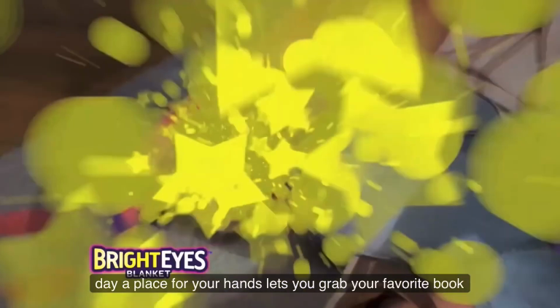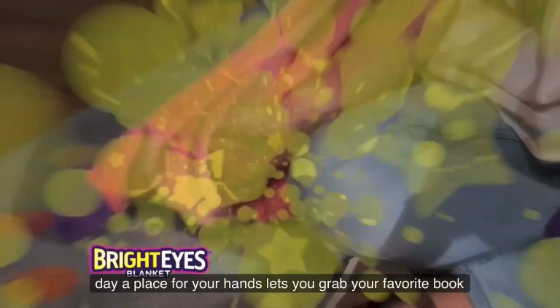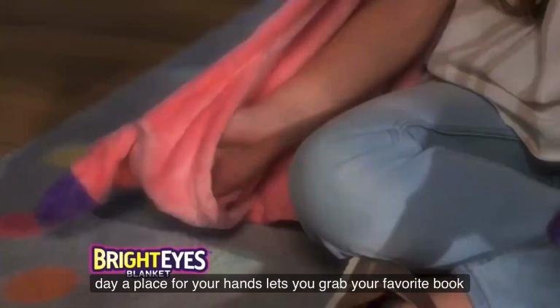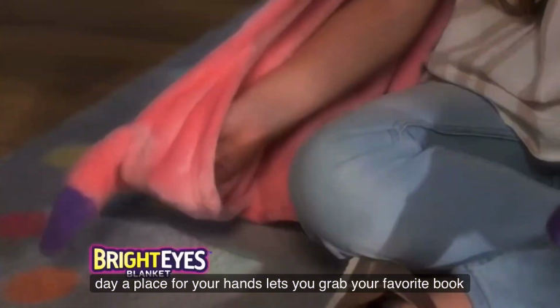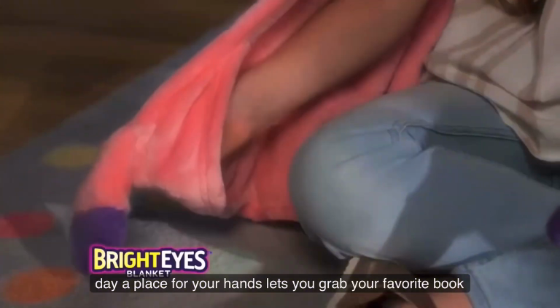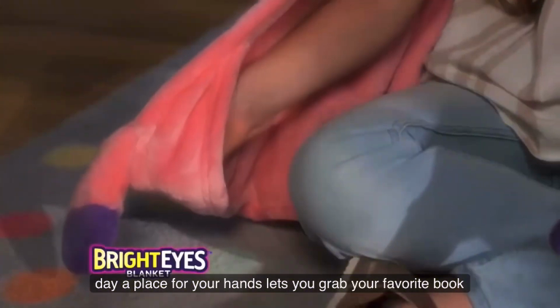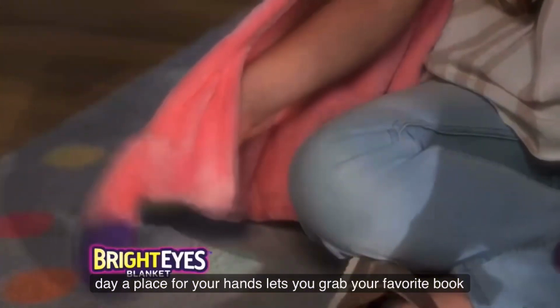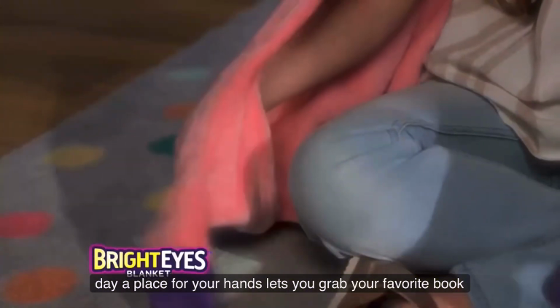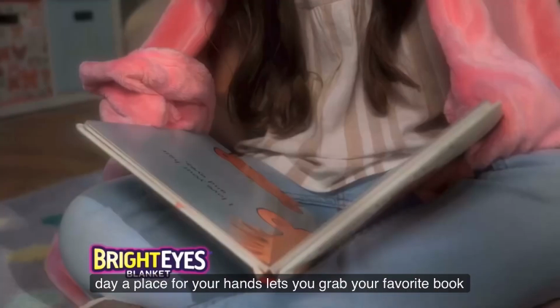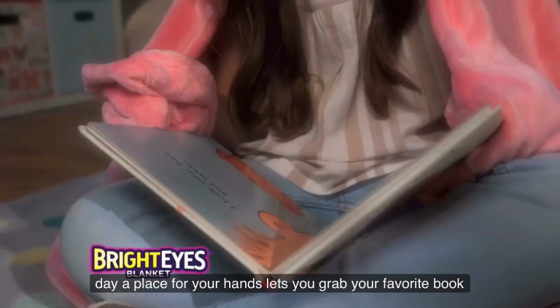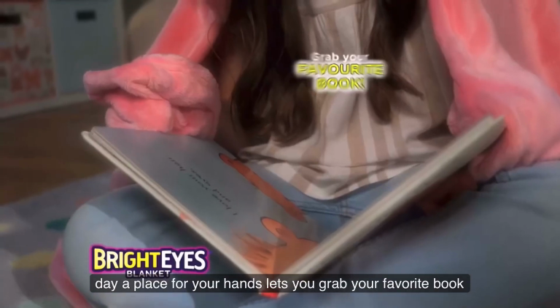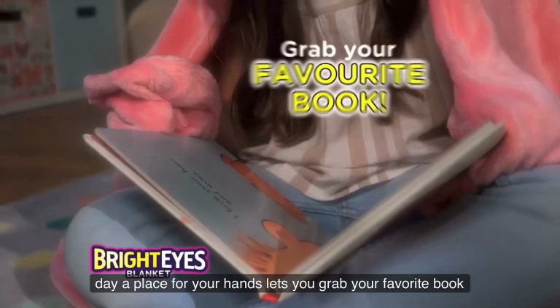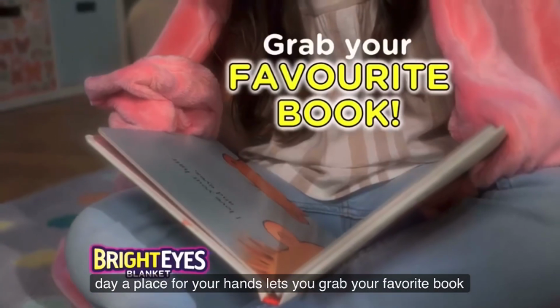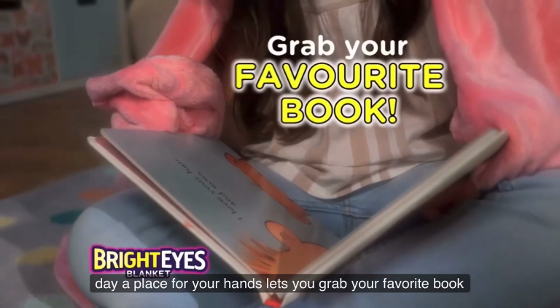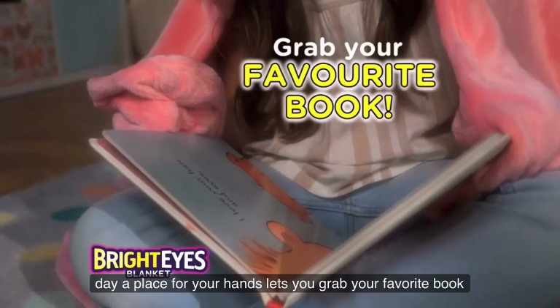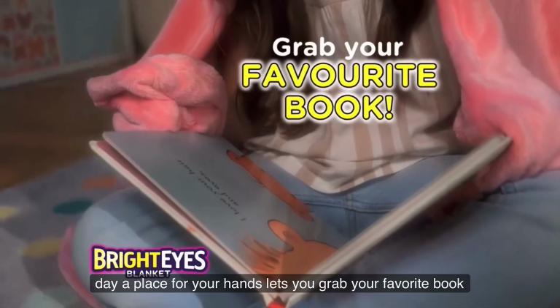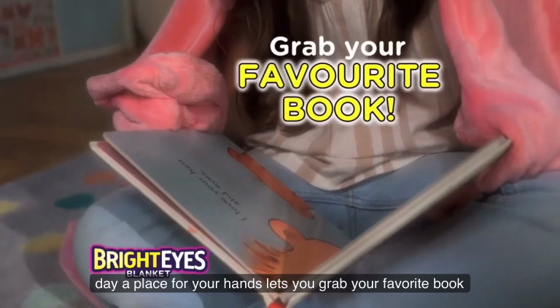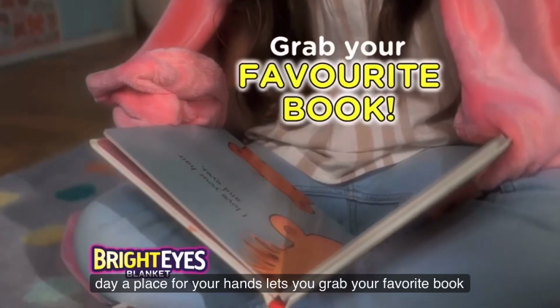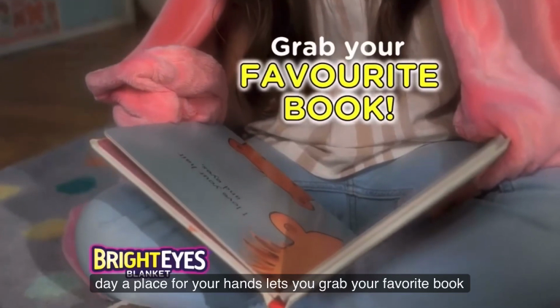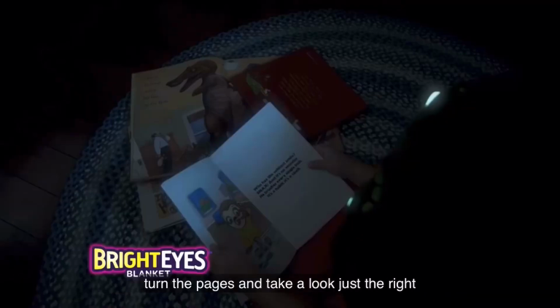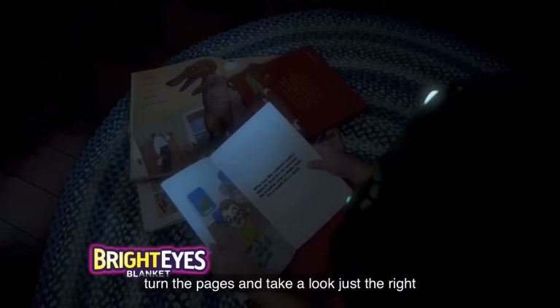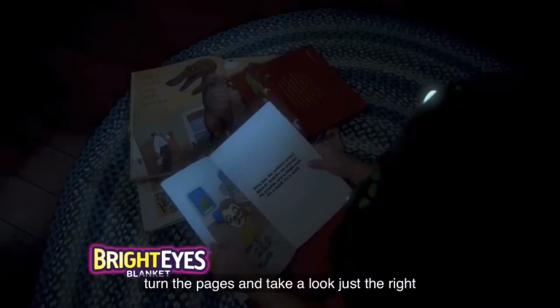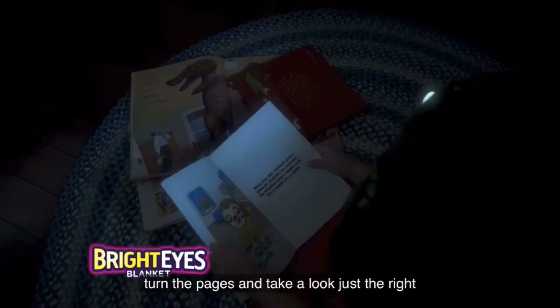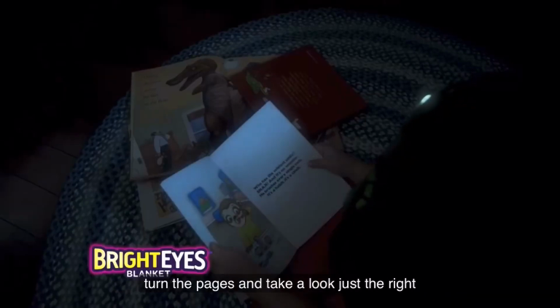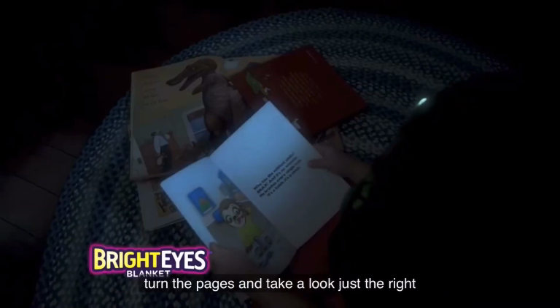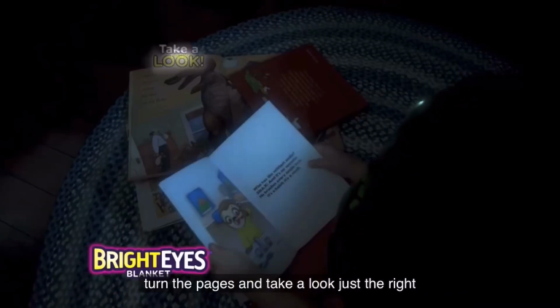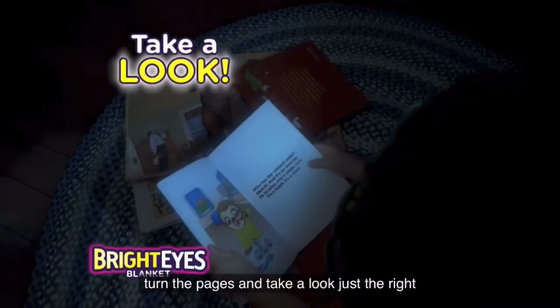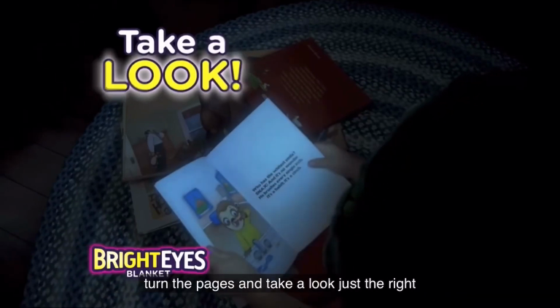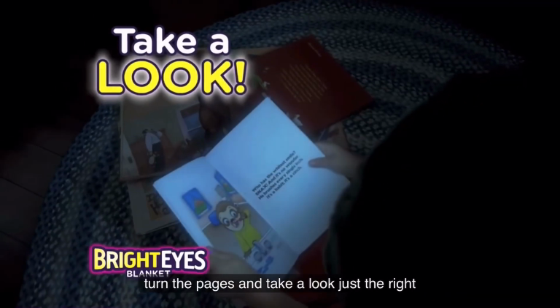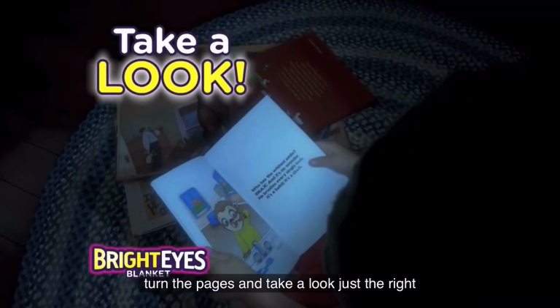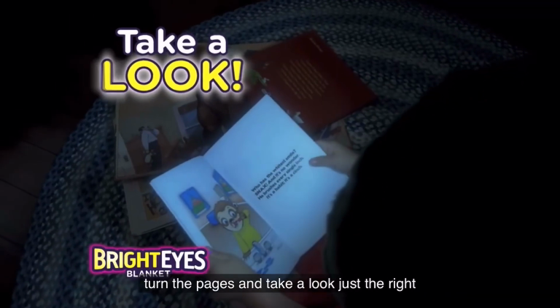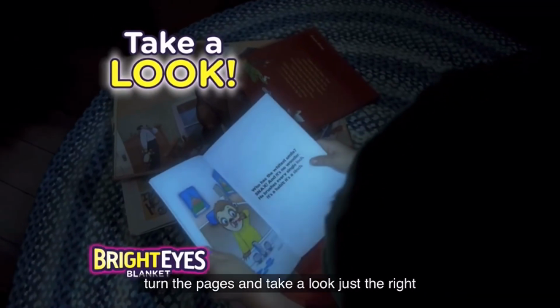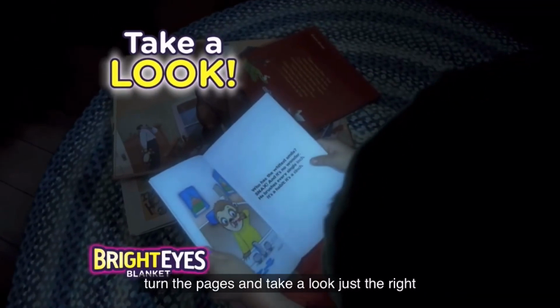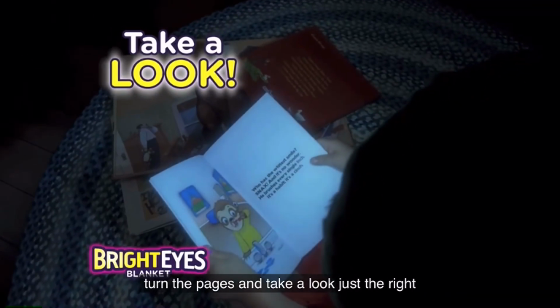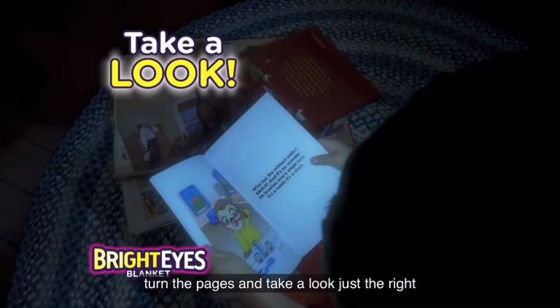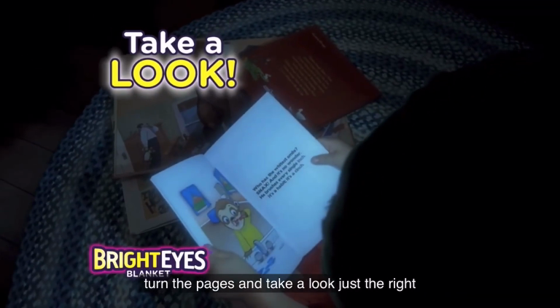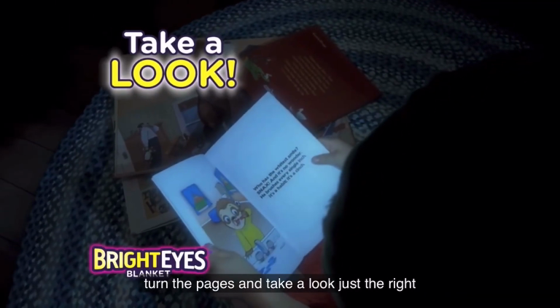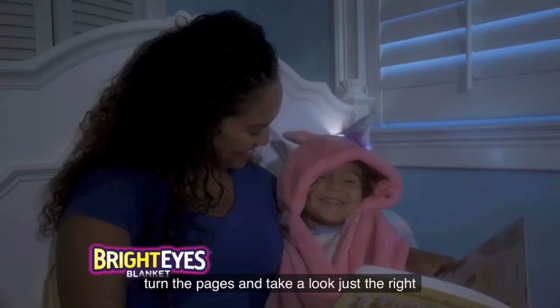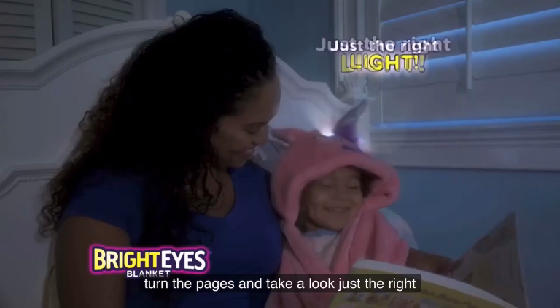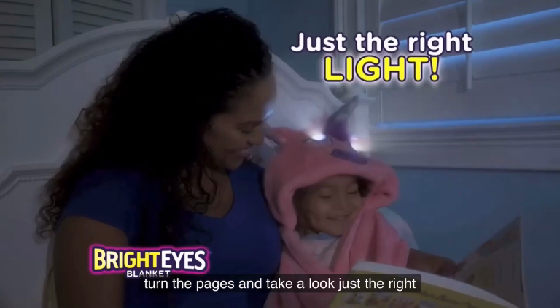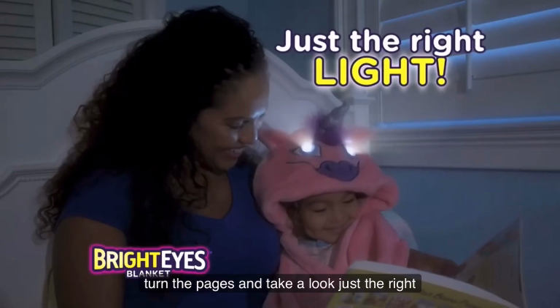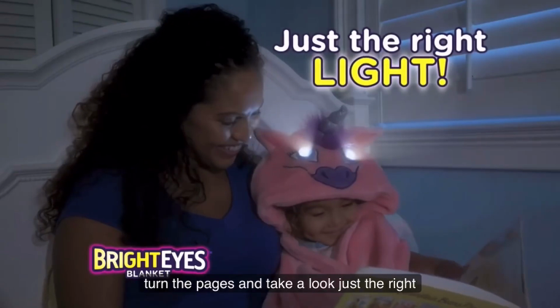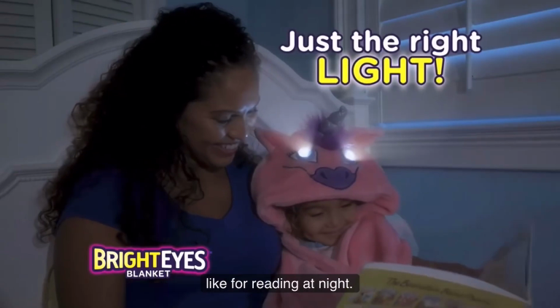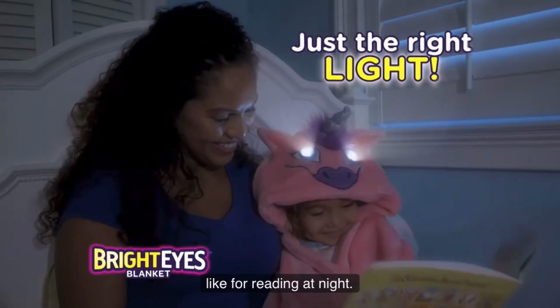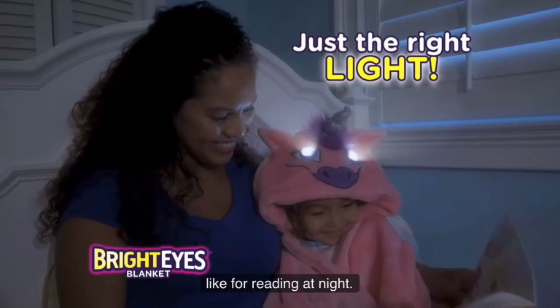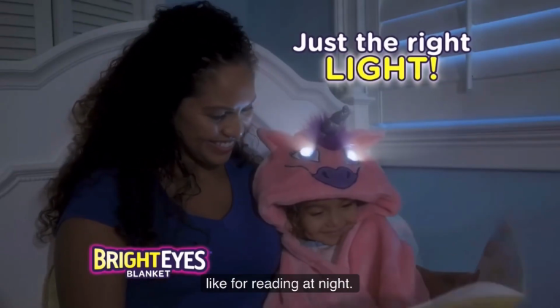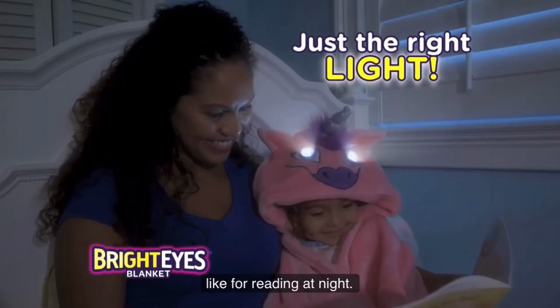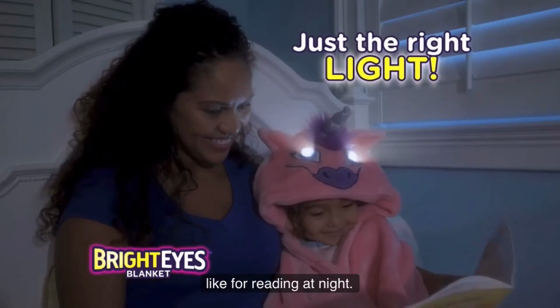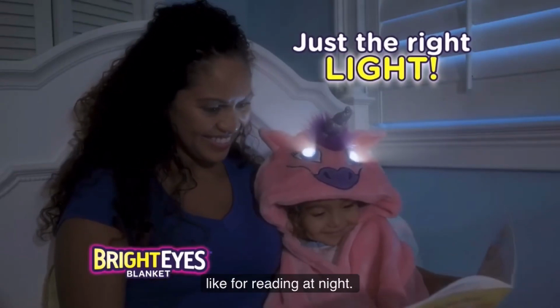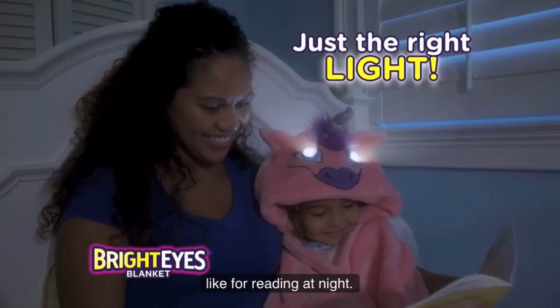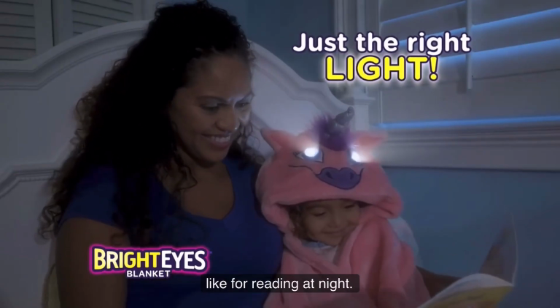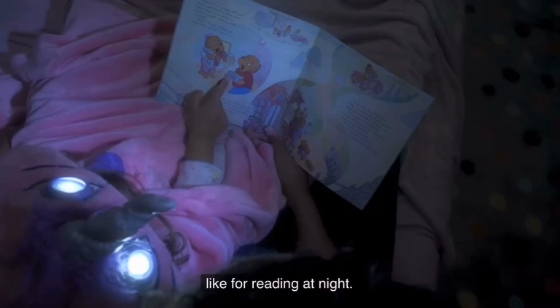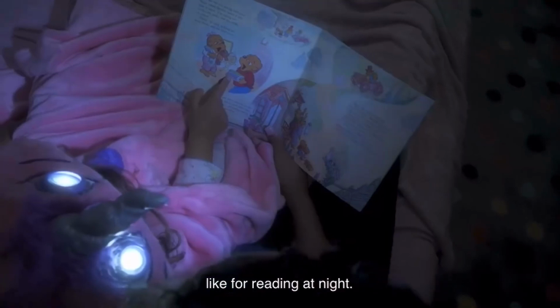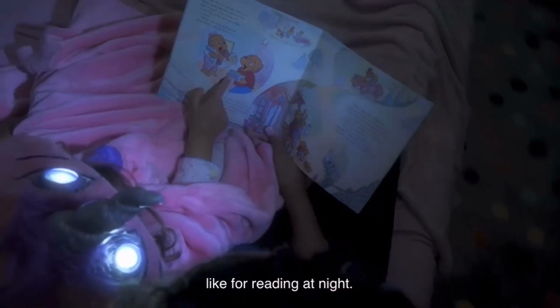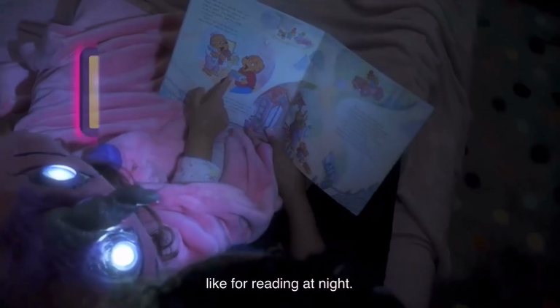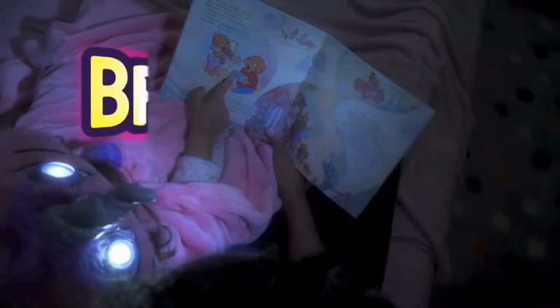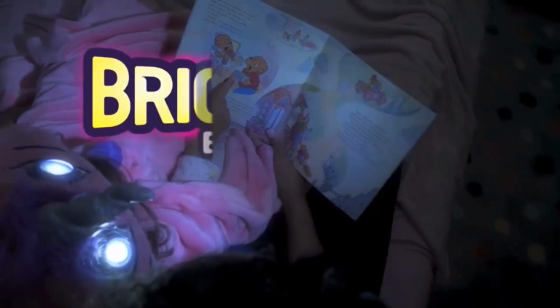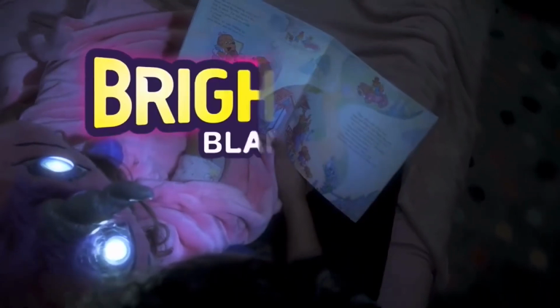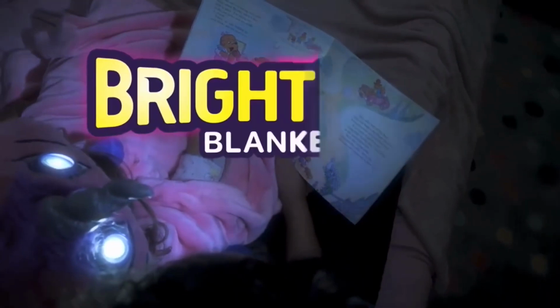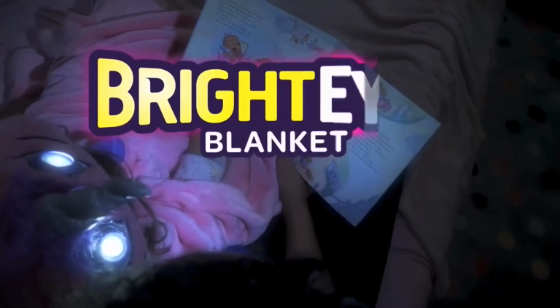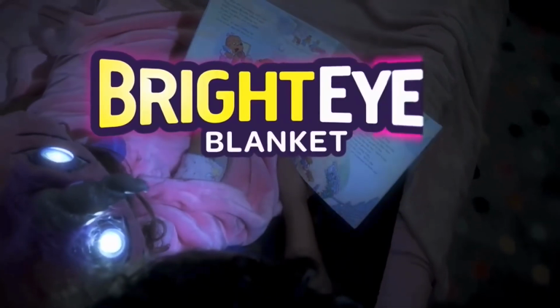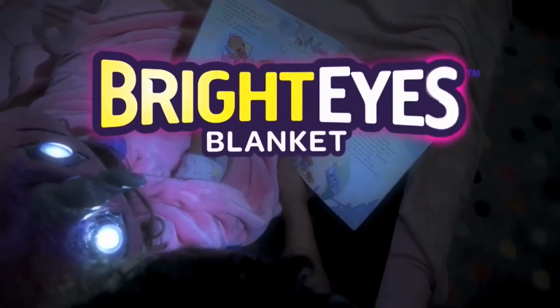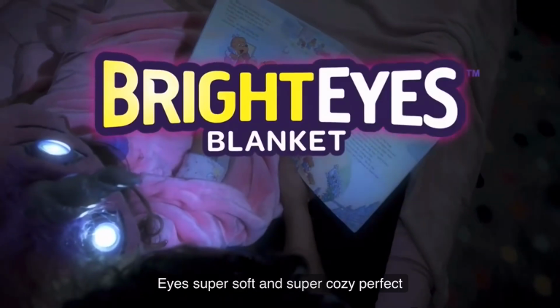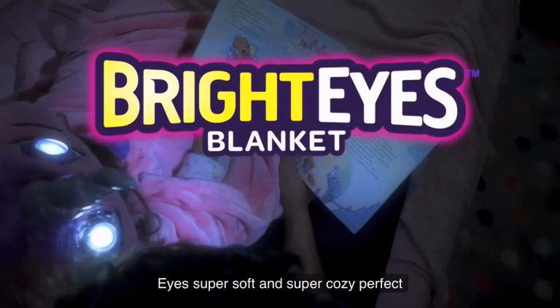A place for your hands lets you grab your favourite book, turn the pages and take a look. Just the right light for reading at night. Bright Eyes!